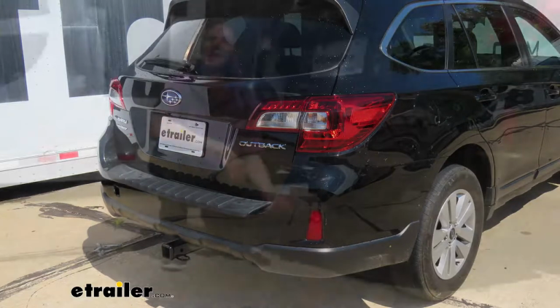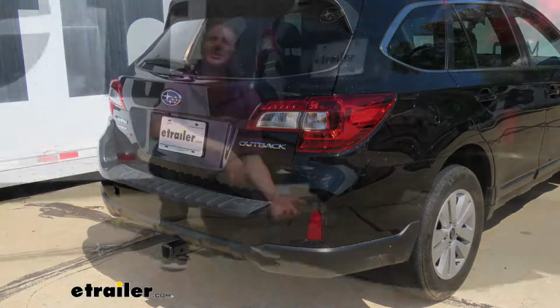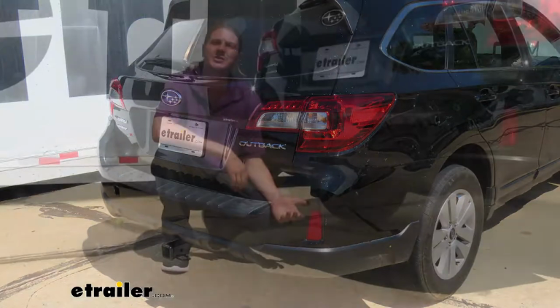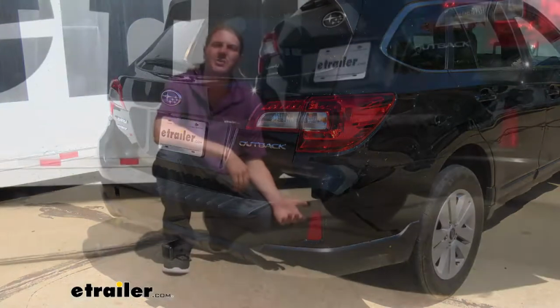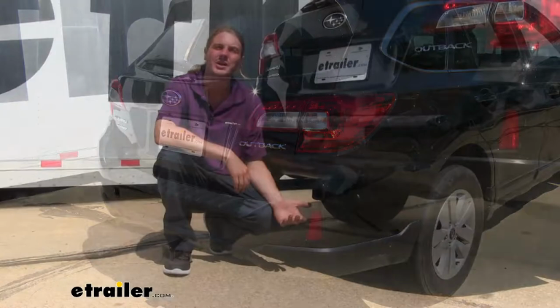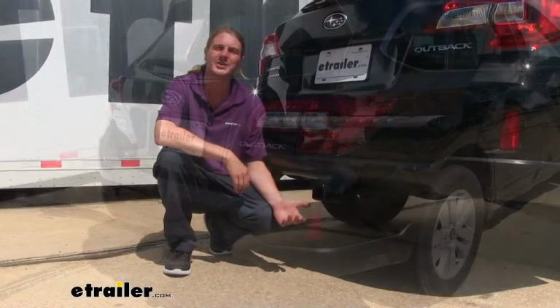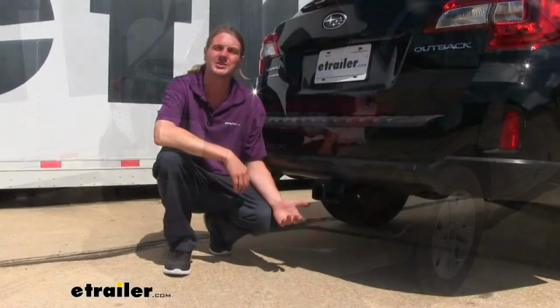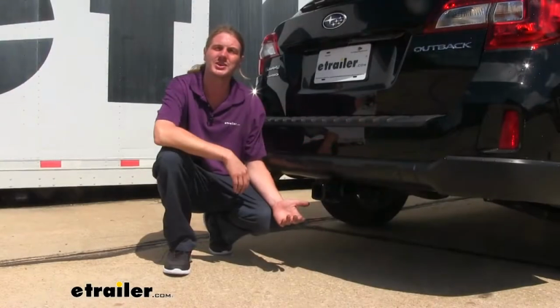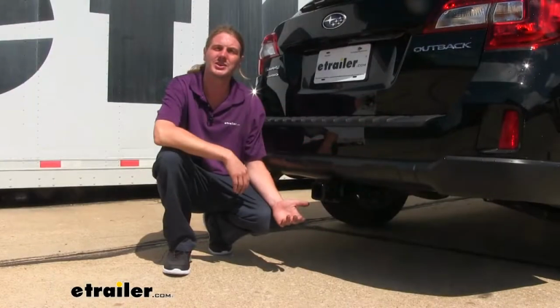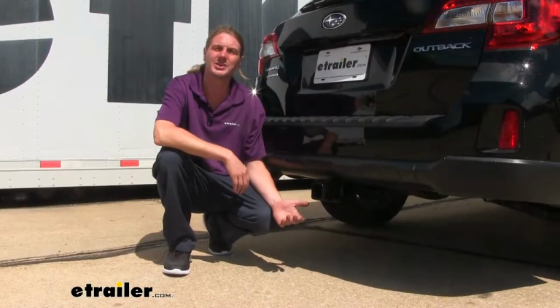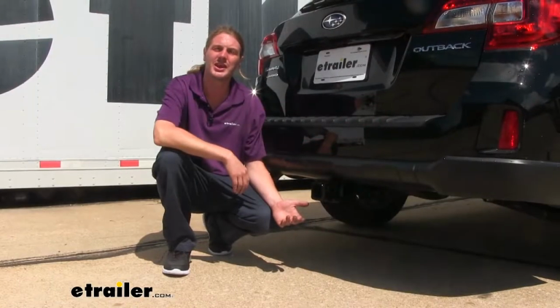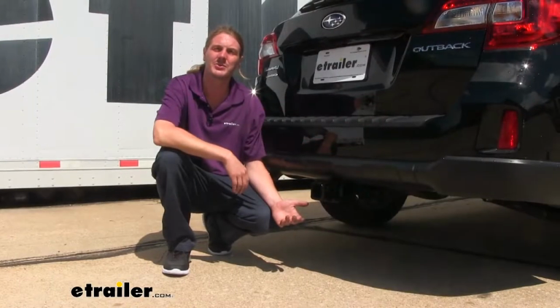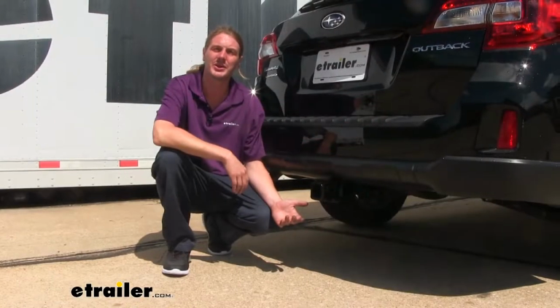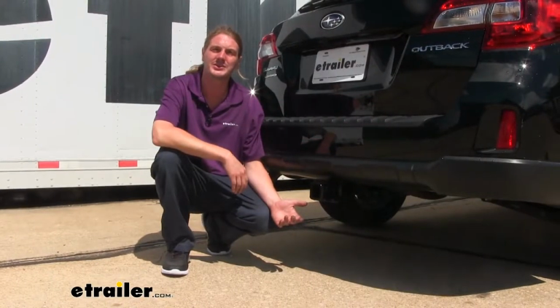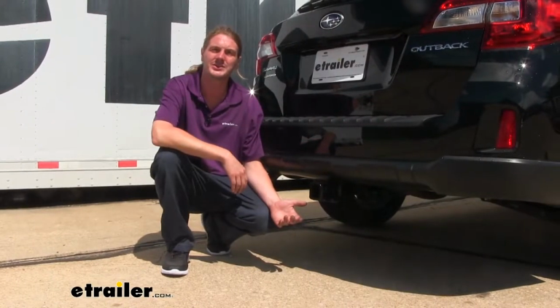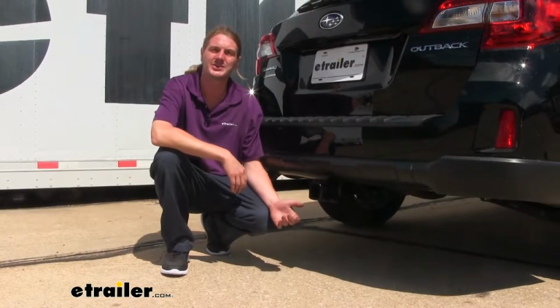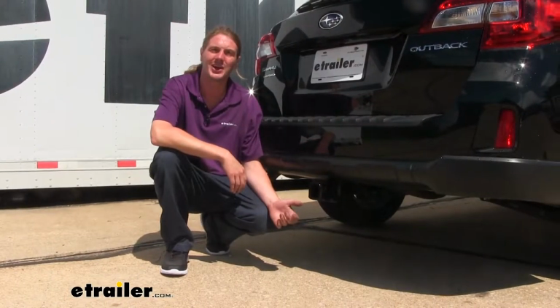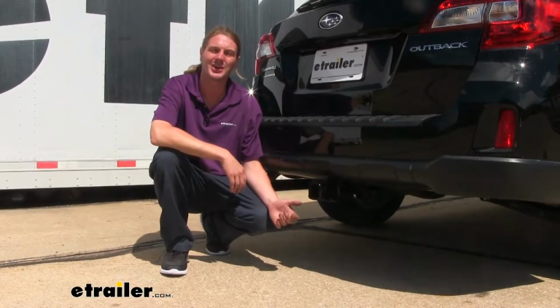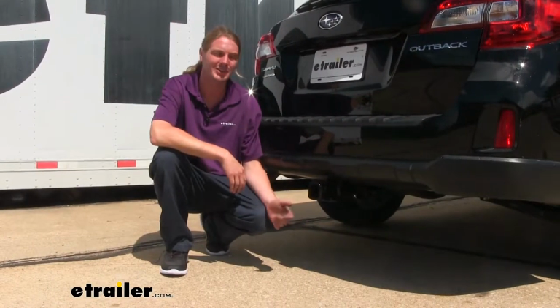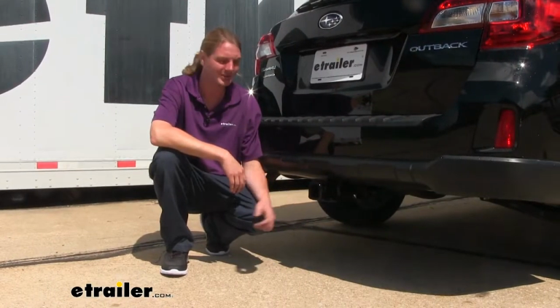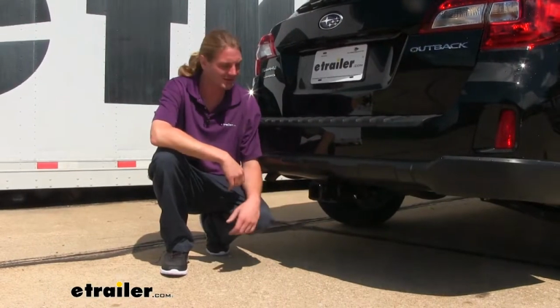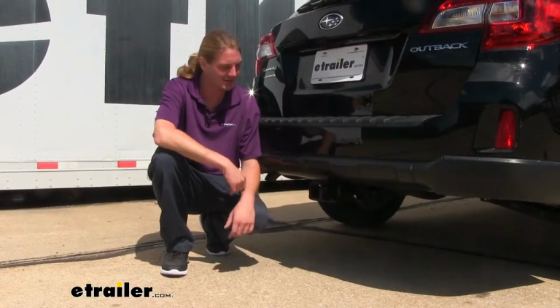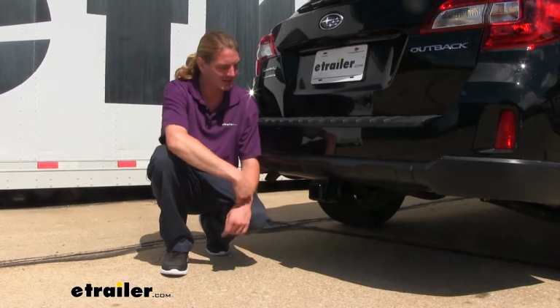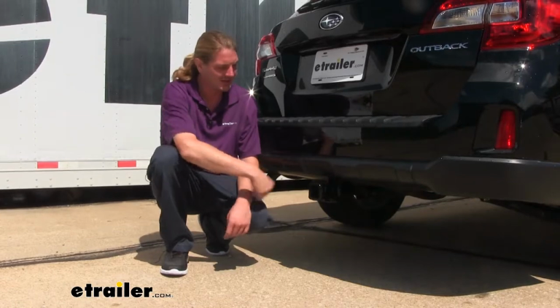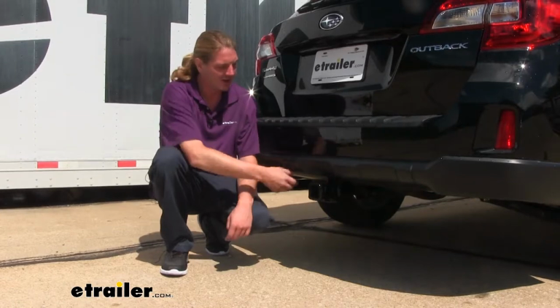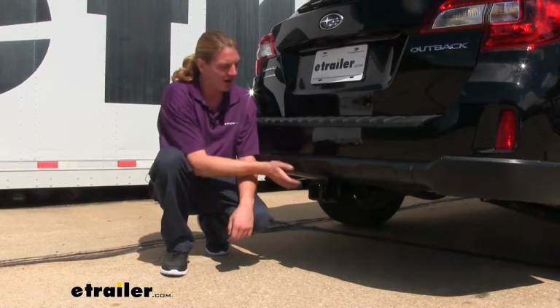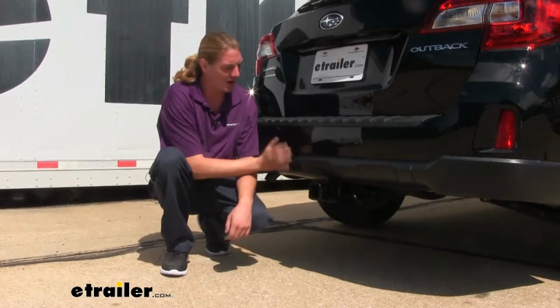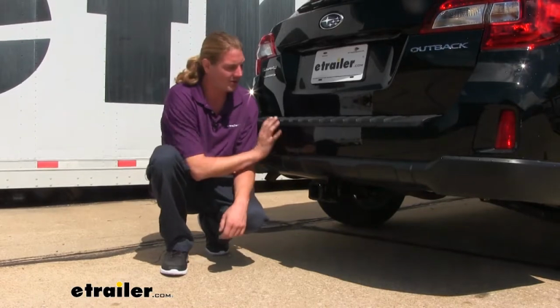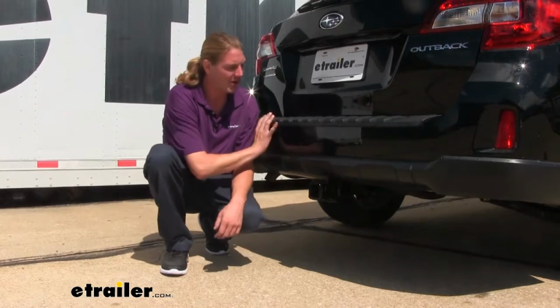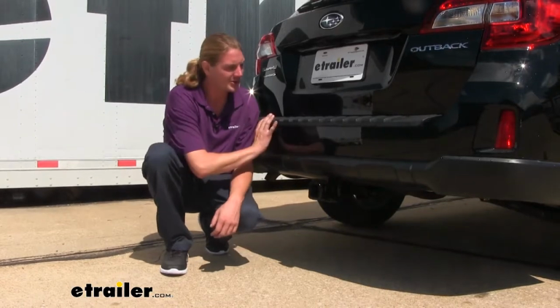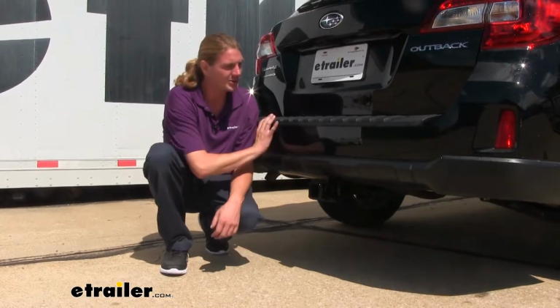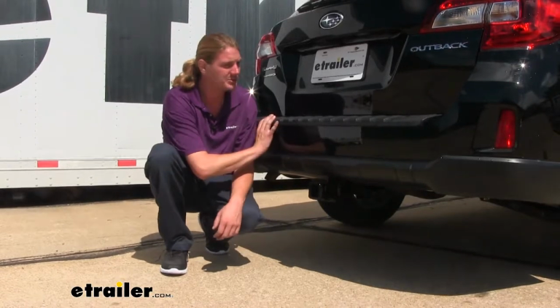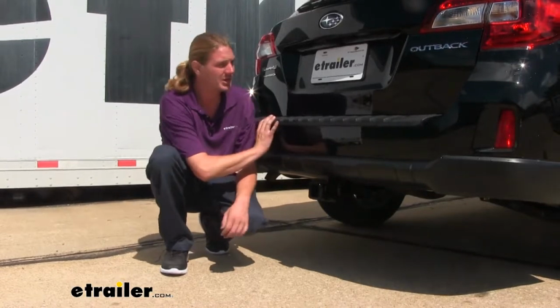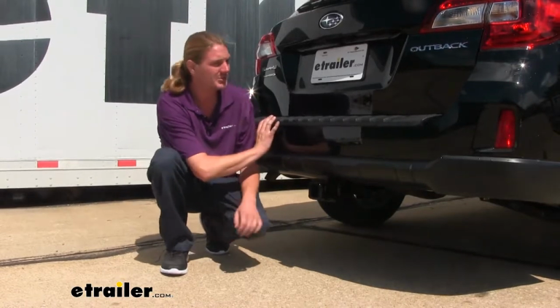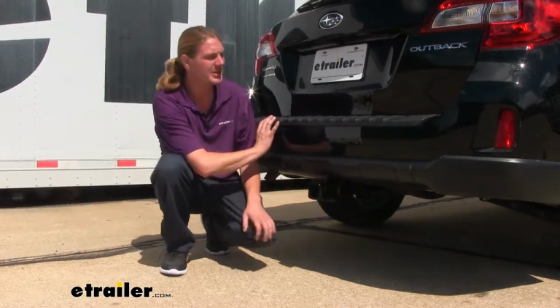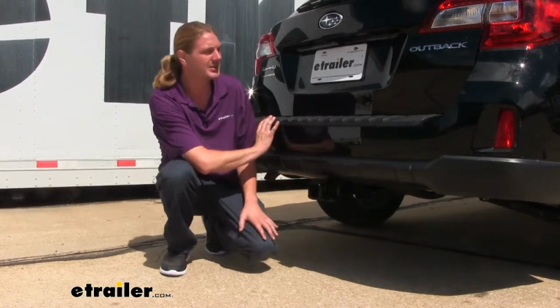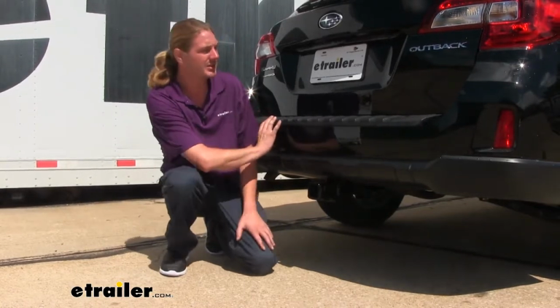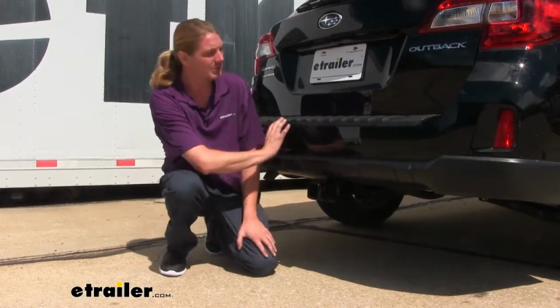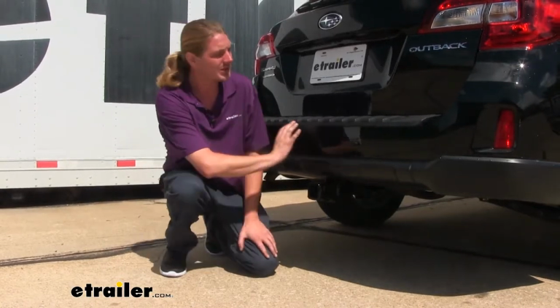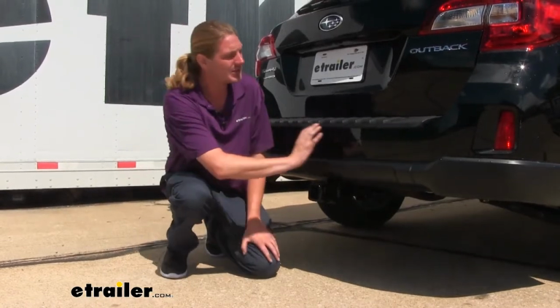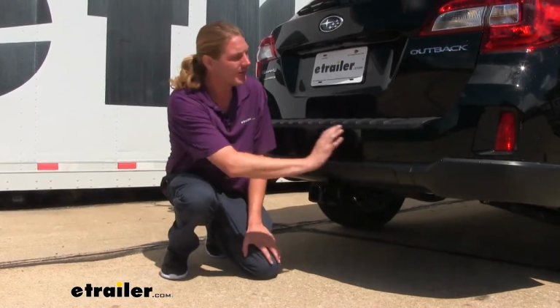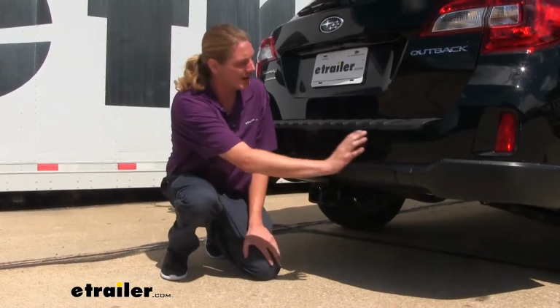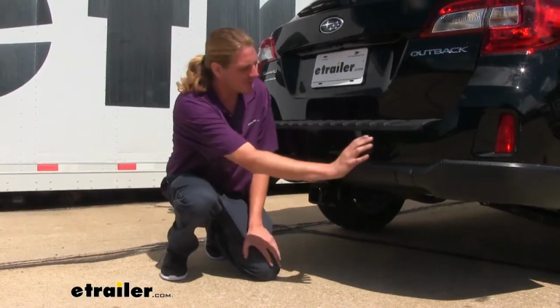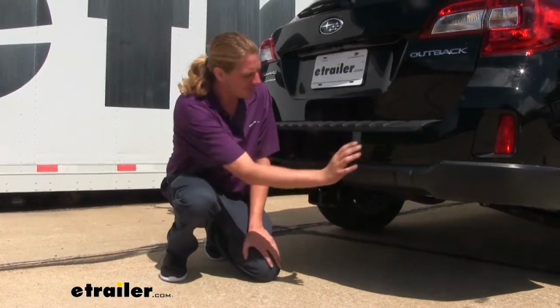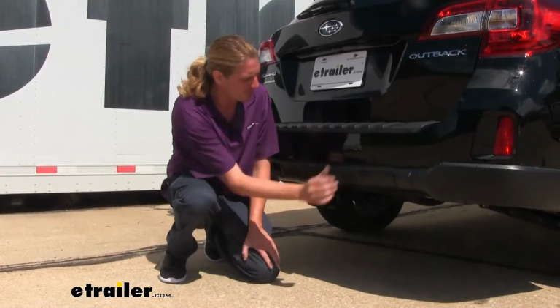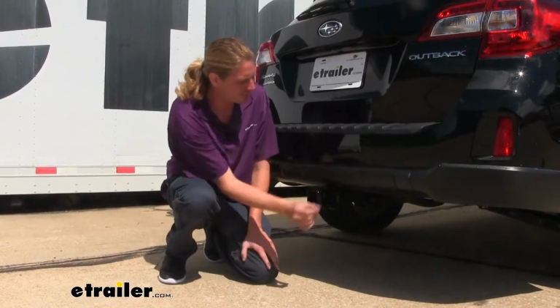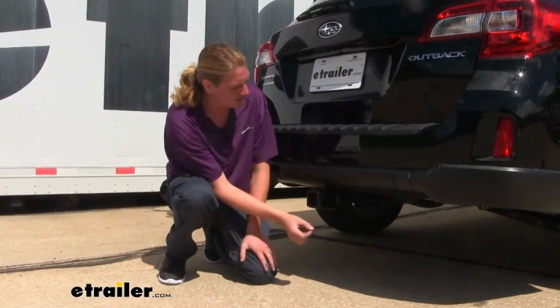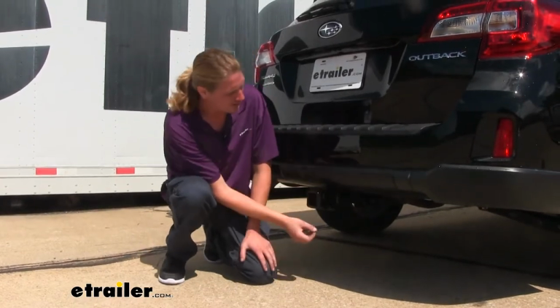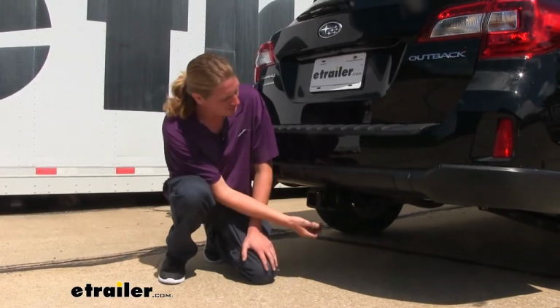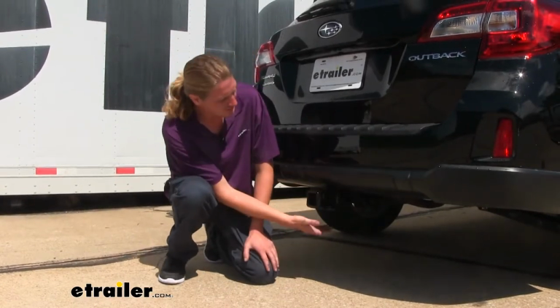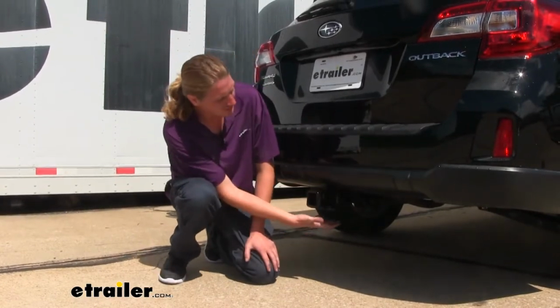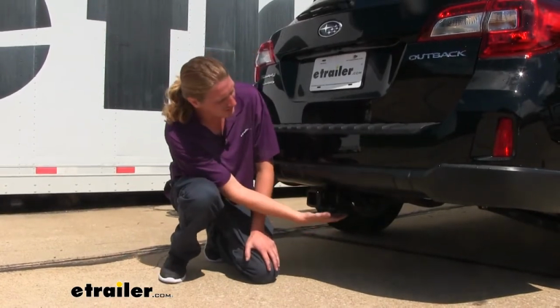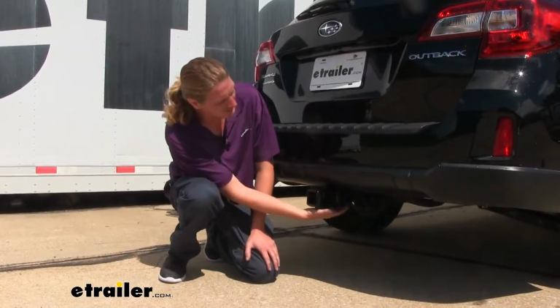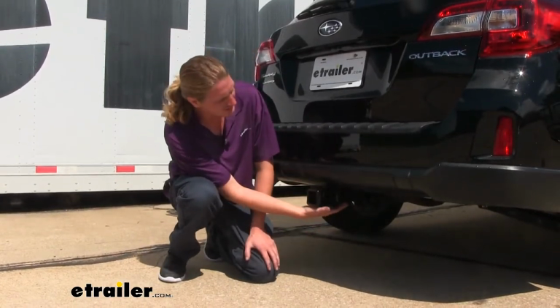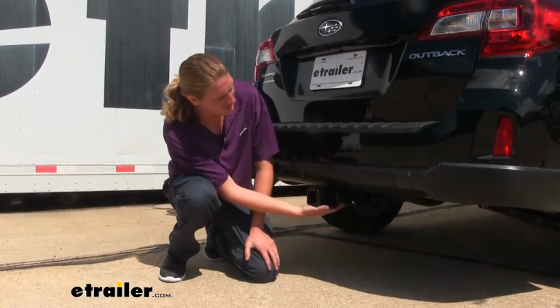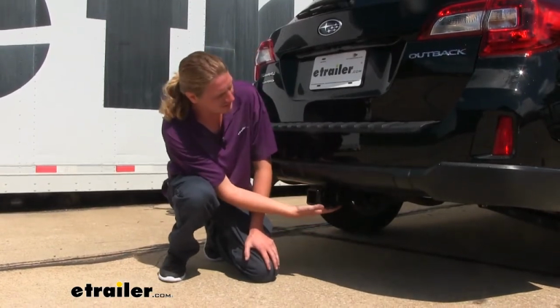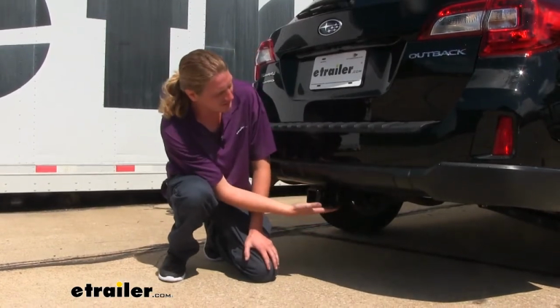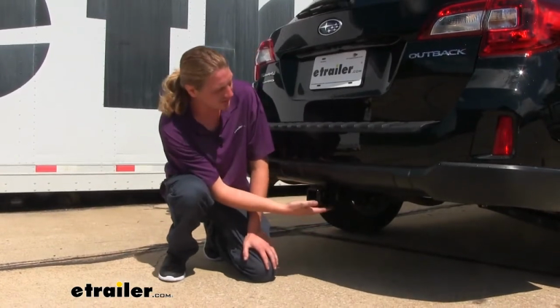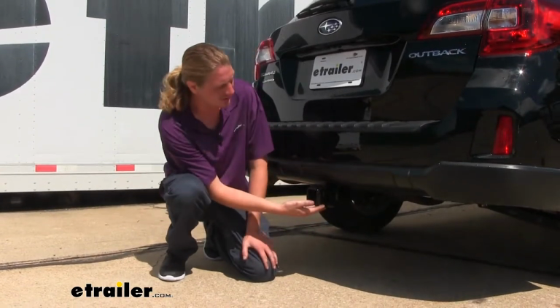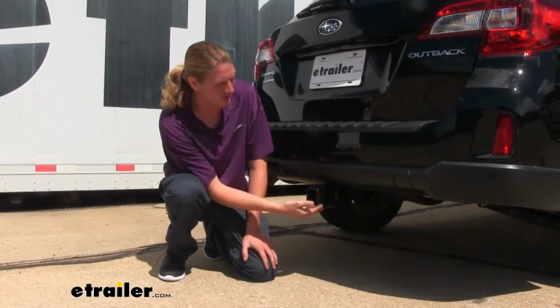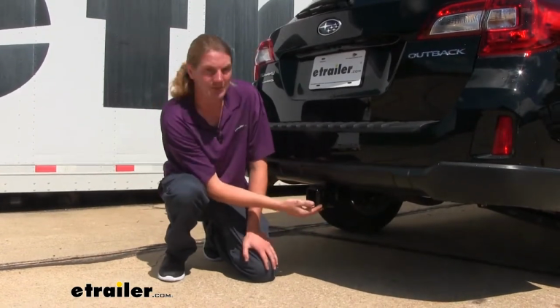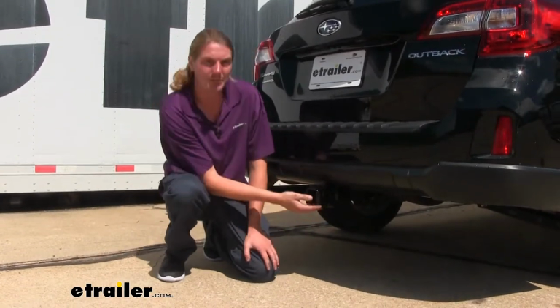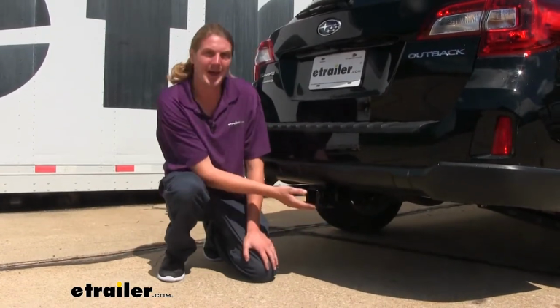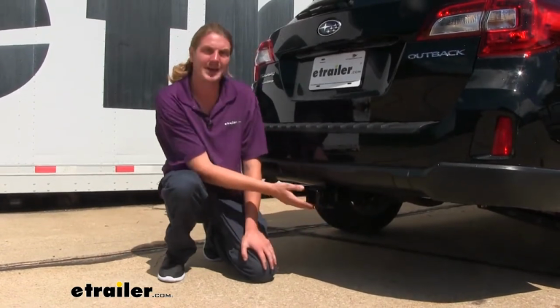This is what our hitch is going to look like when it's installed. Our cross tube is going to be hidden completely behind the bumper, so you're only going to see the receiver here at the back.